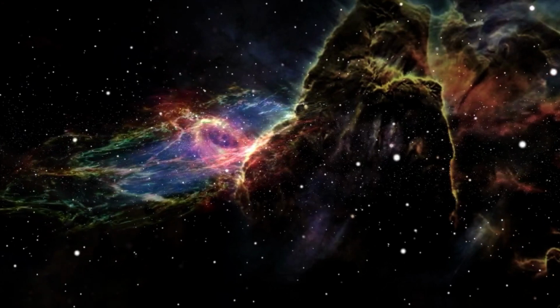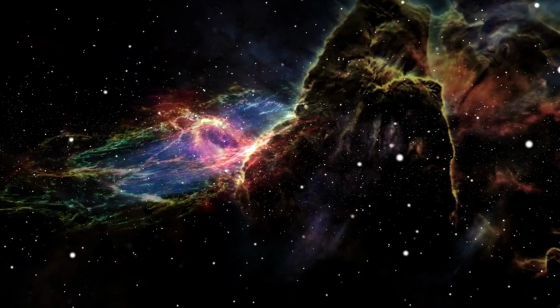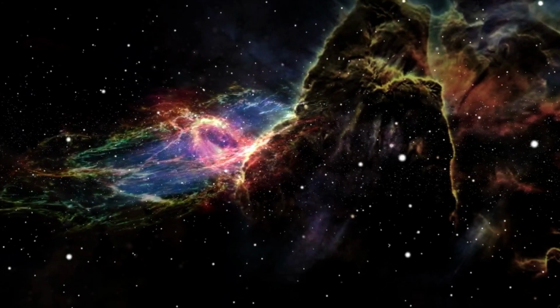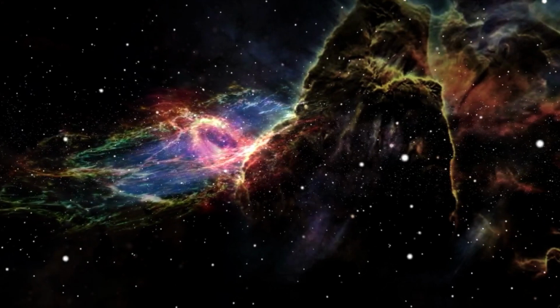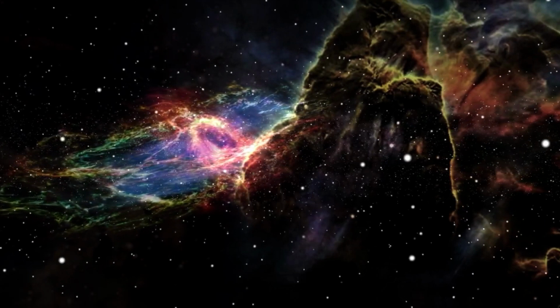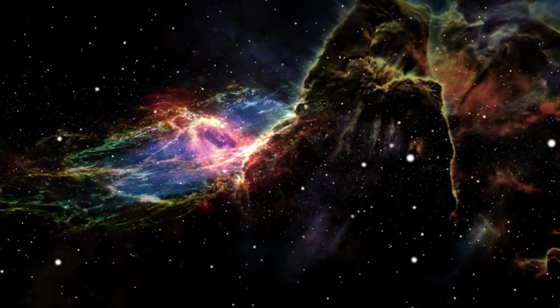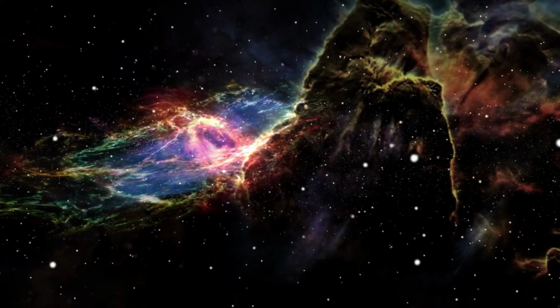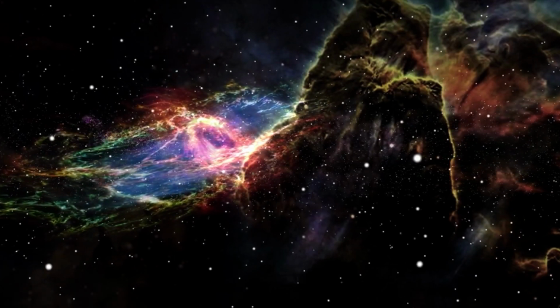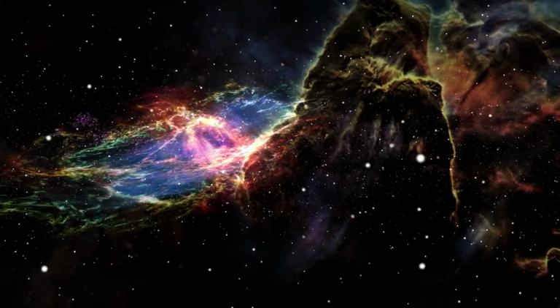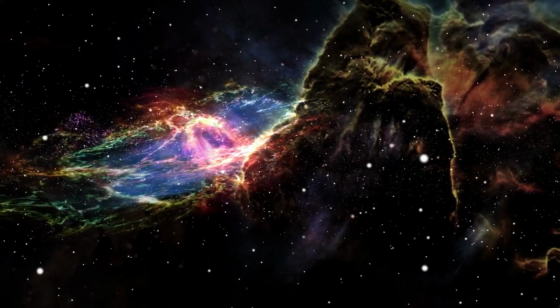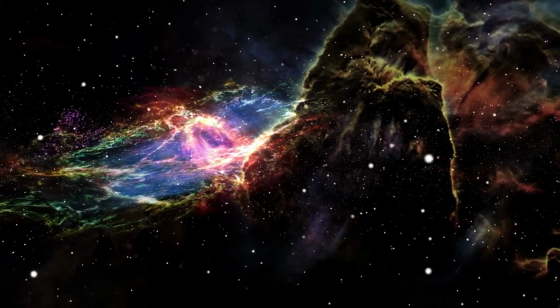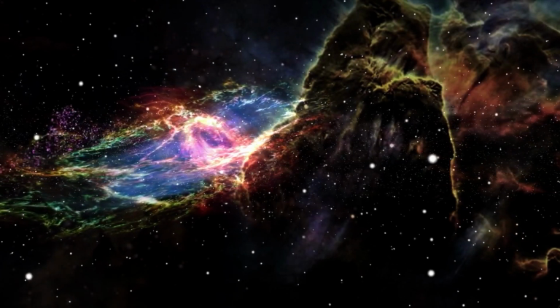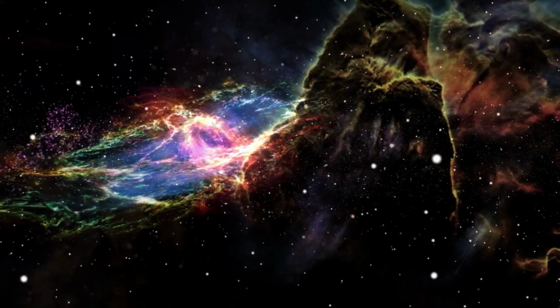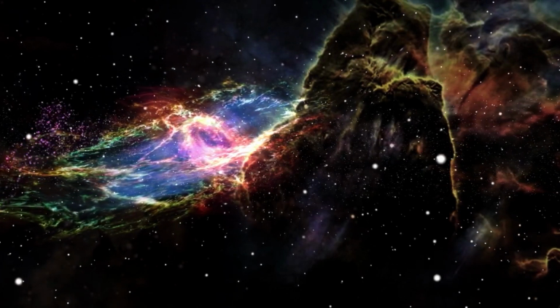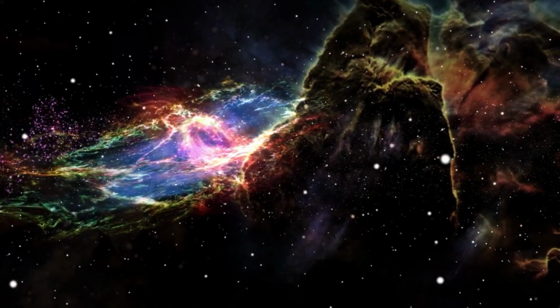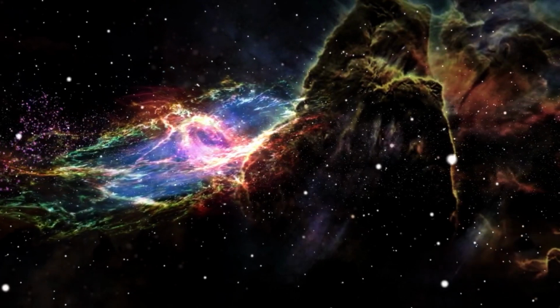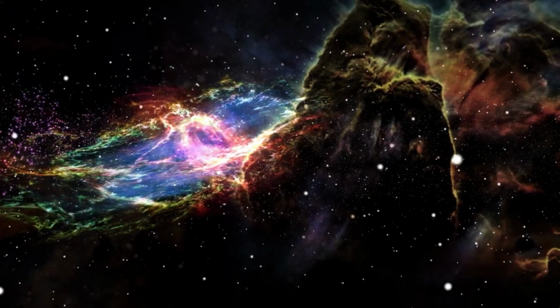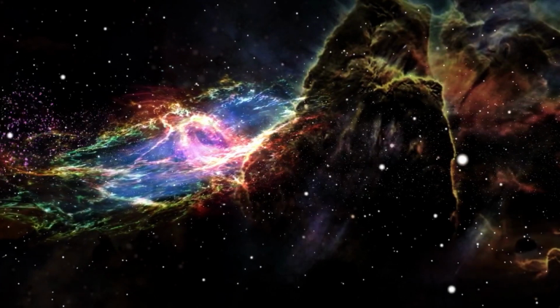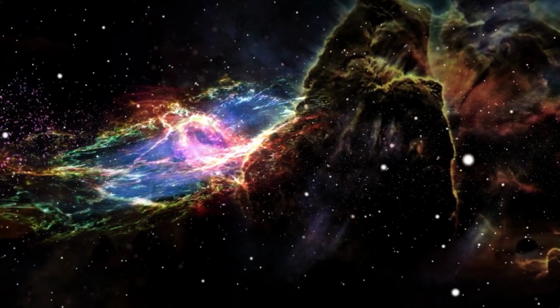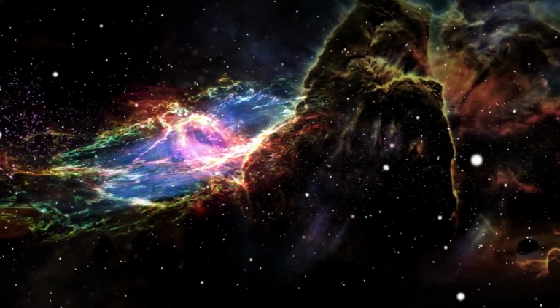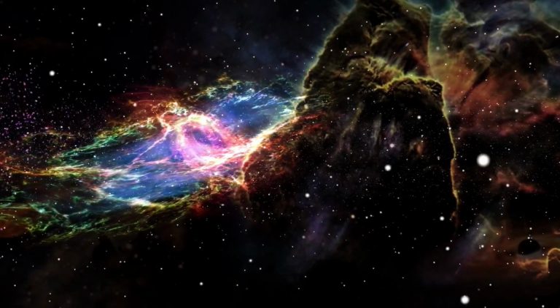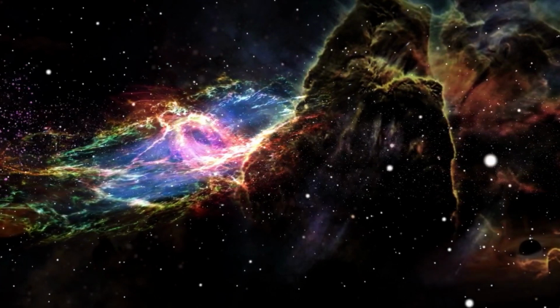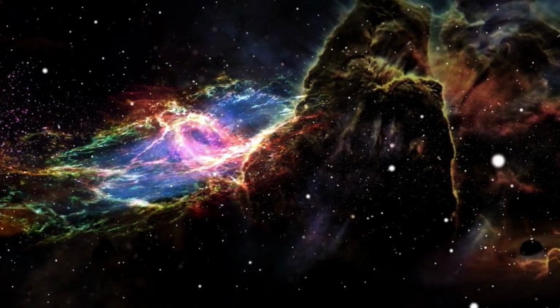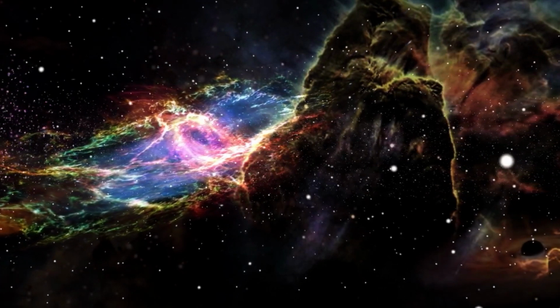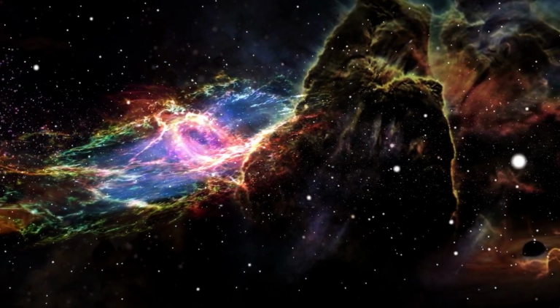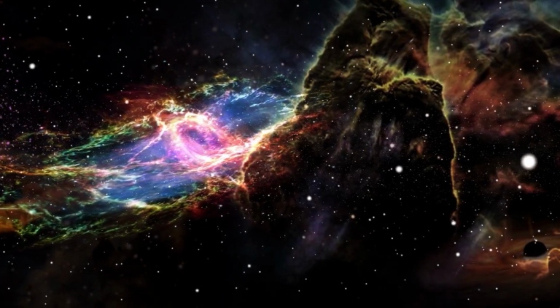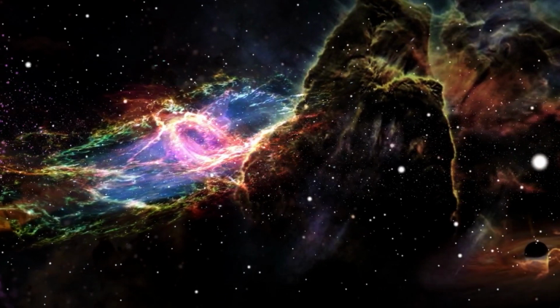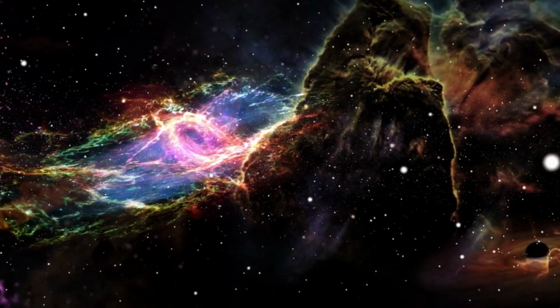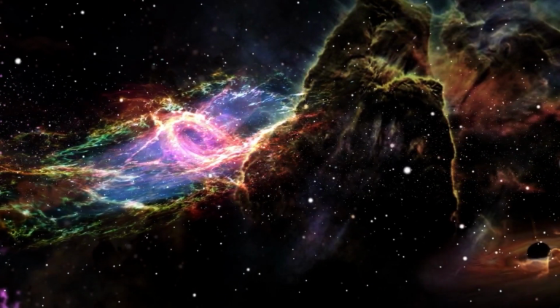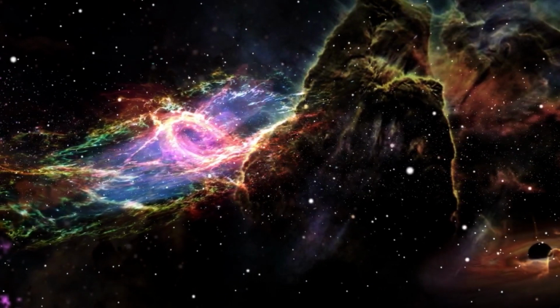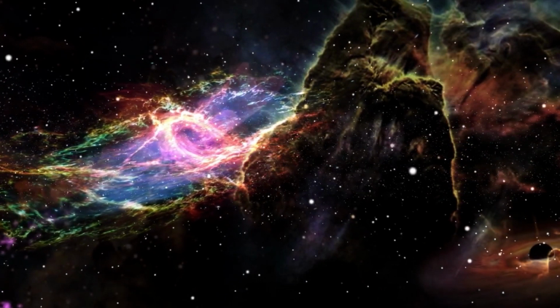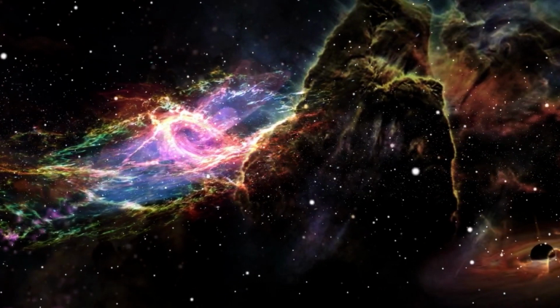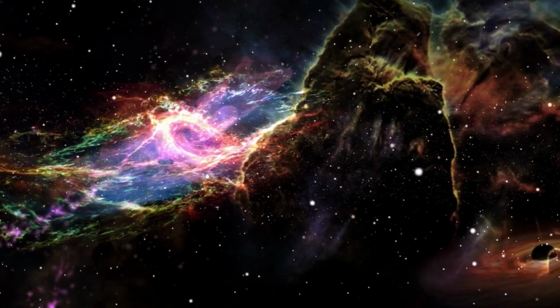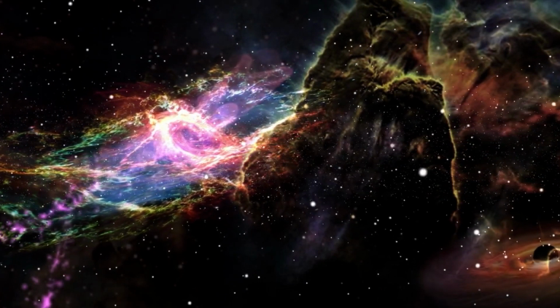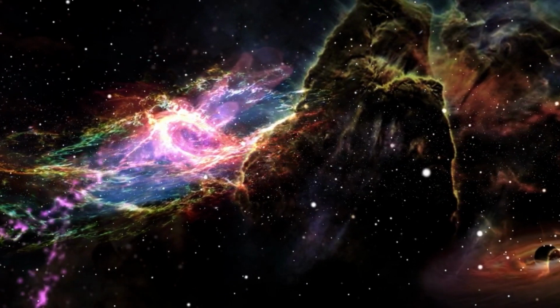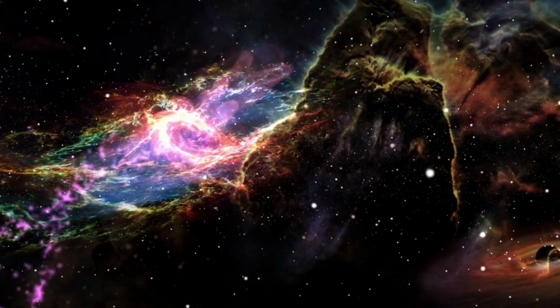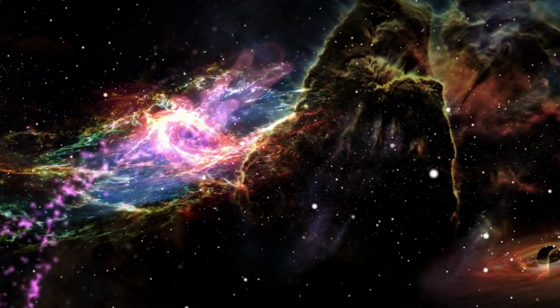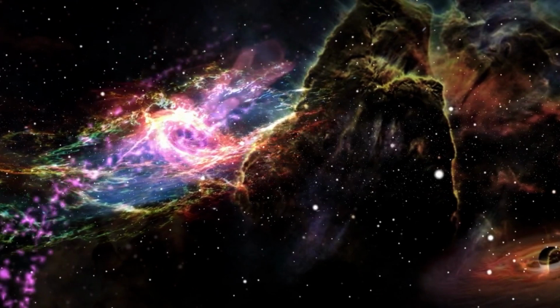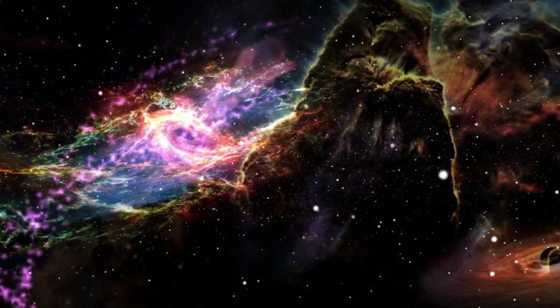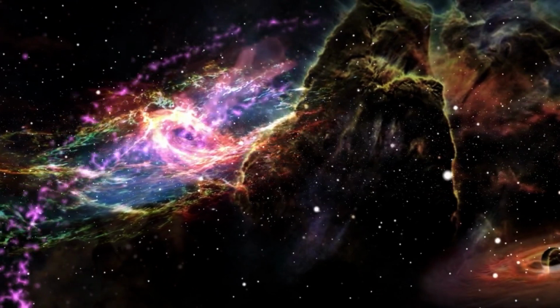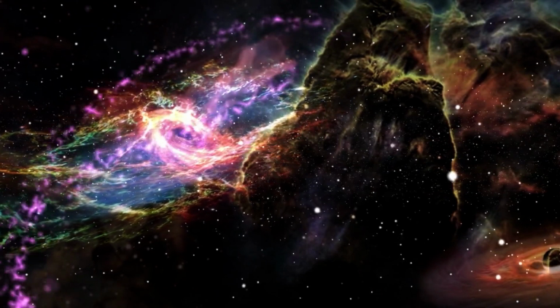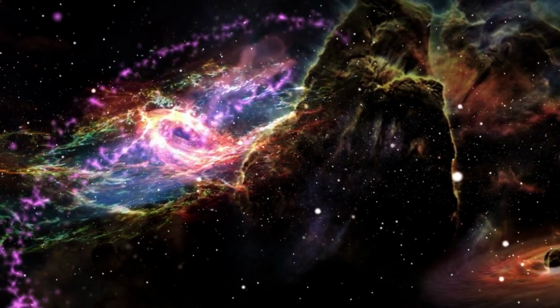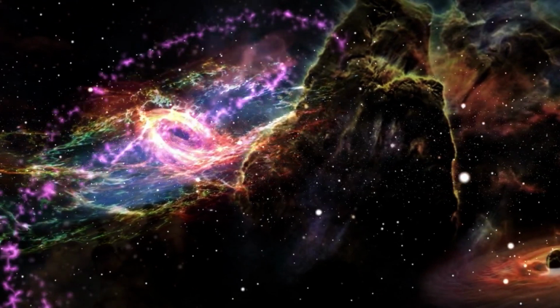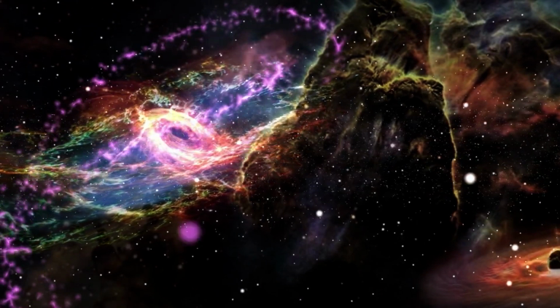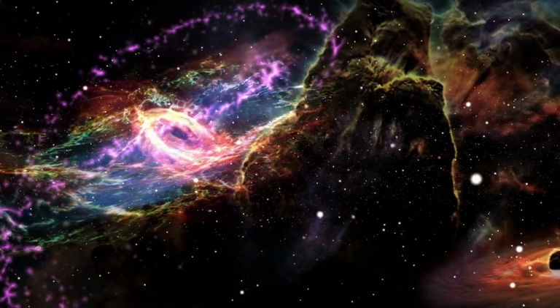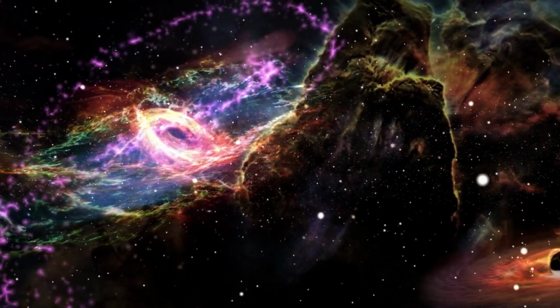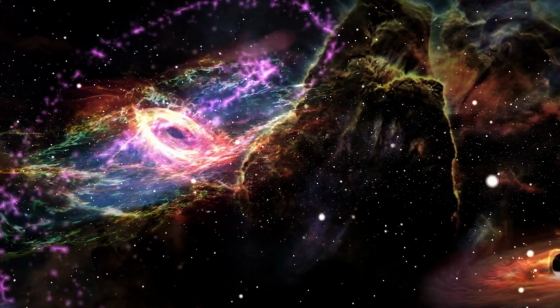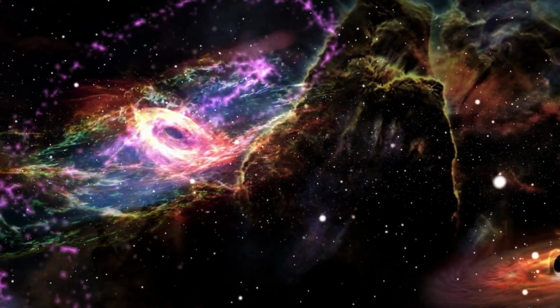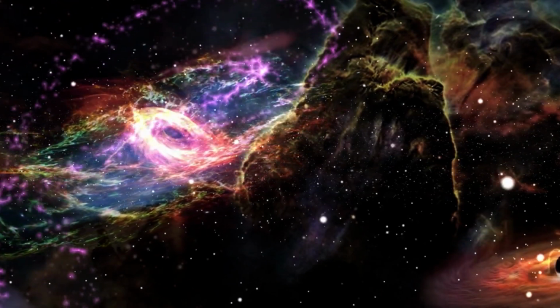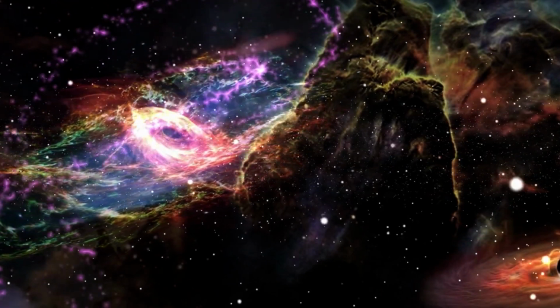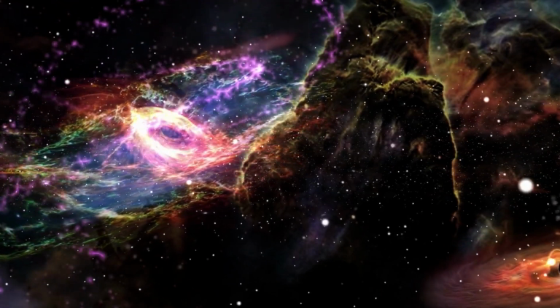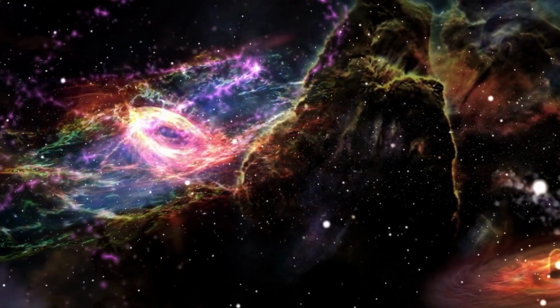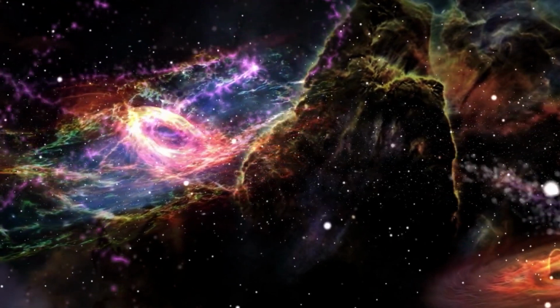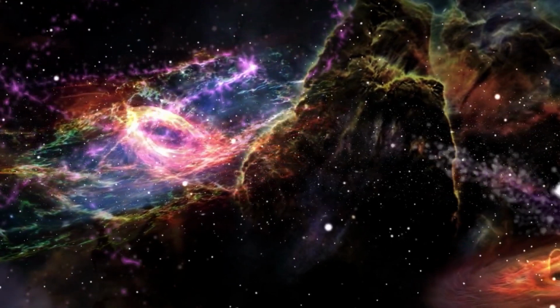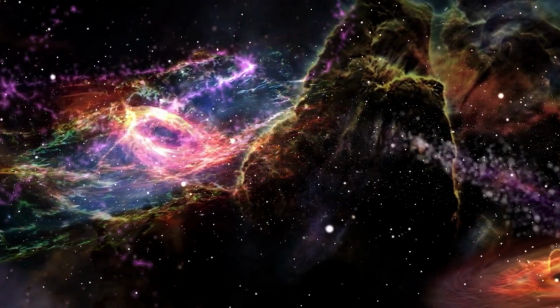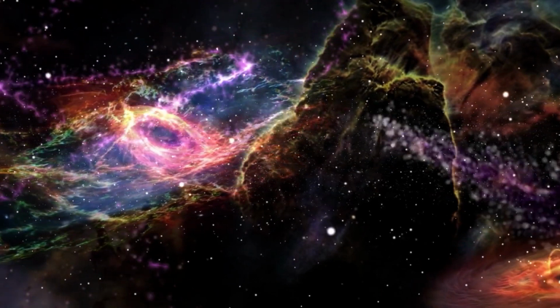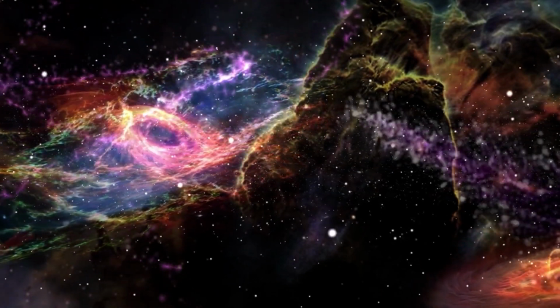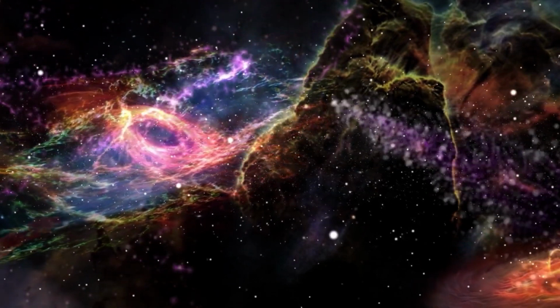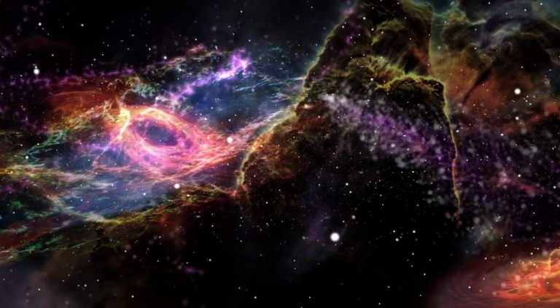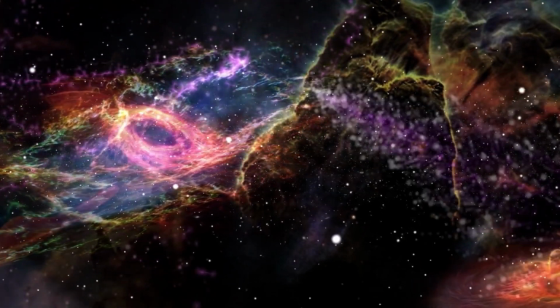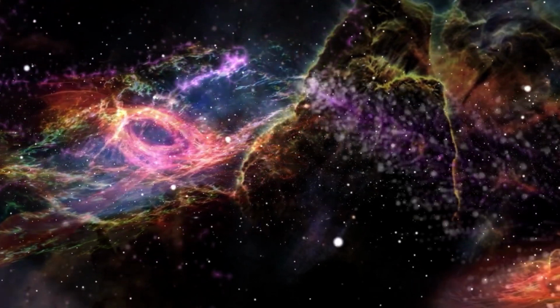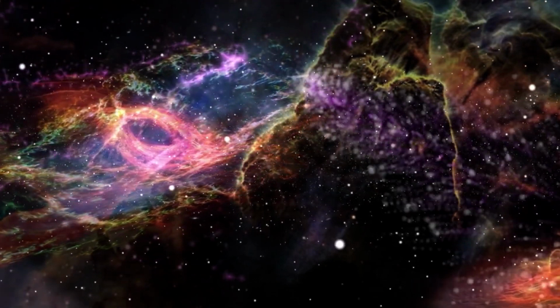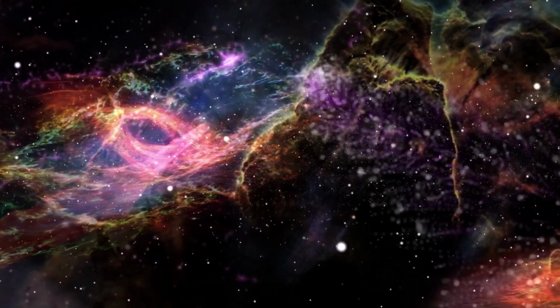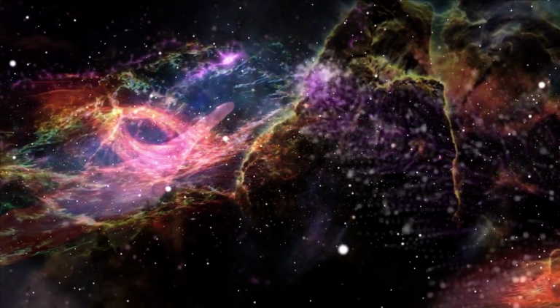Space is awesome. Luckily, science allows us to view all of the wonders and discoveries beyond Earth's surface.